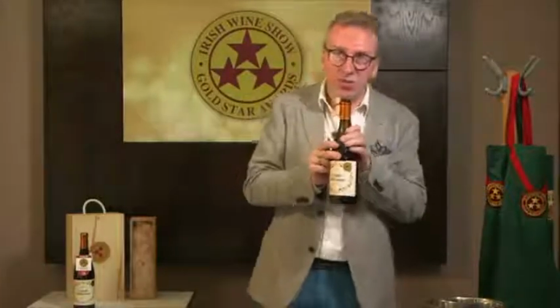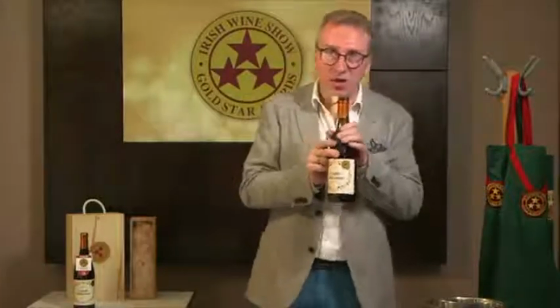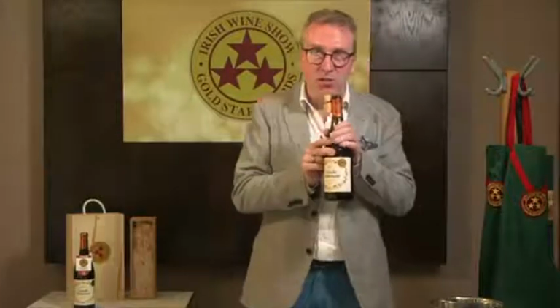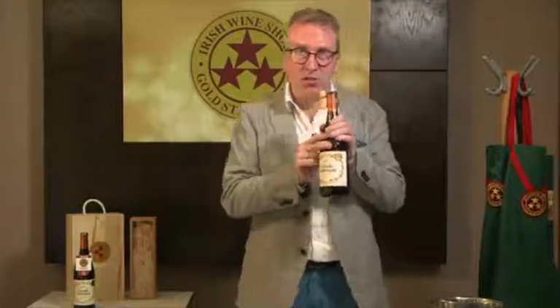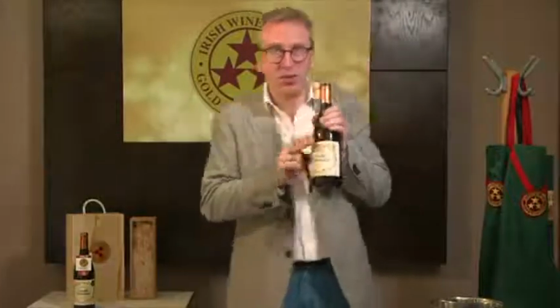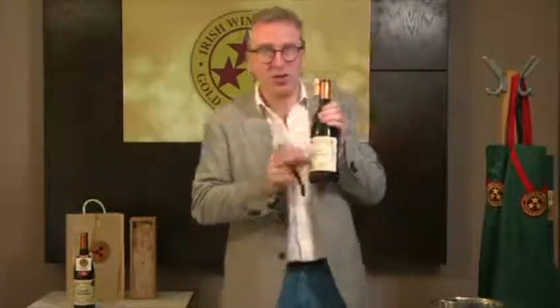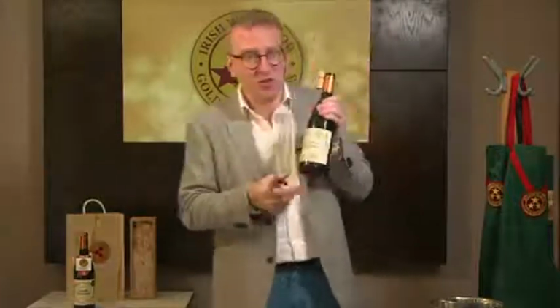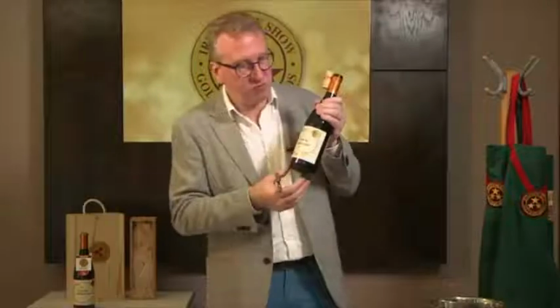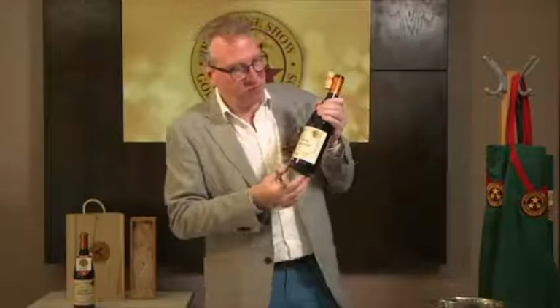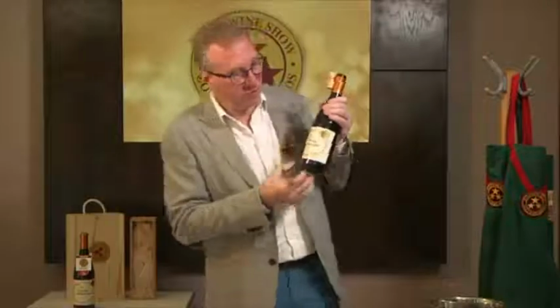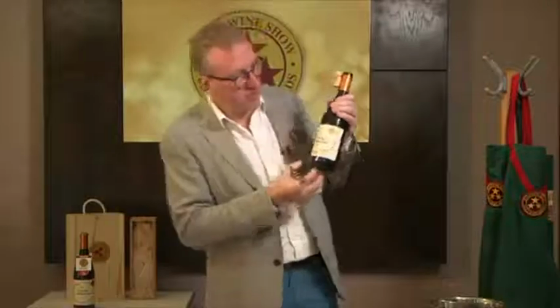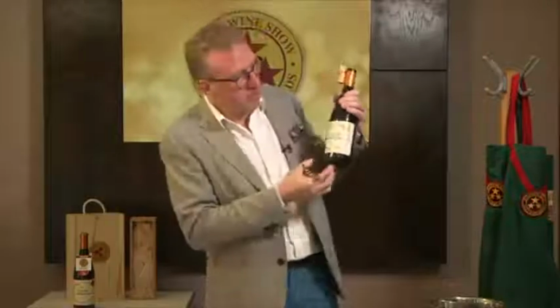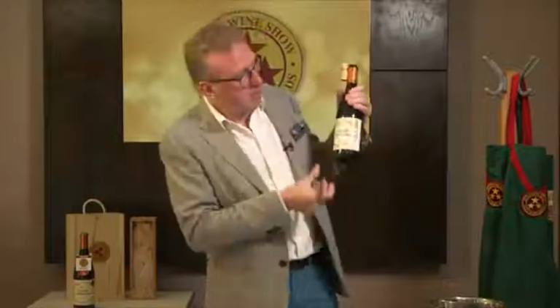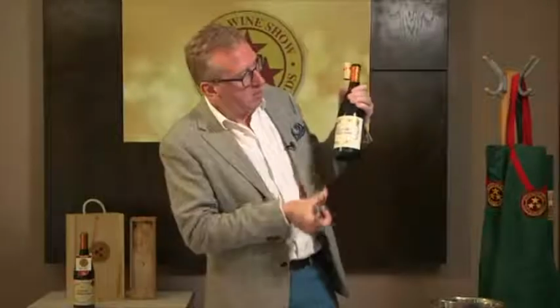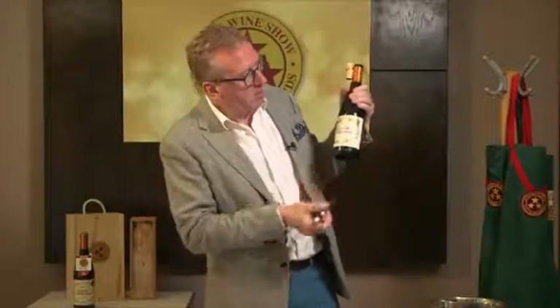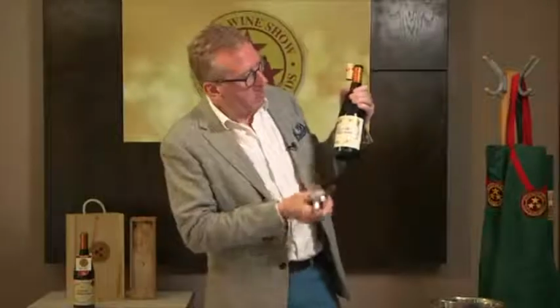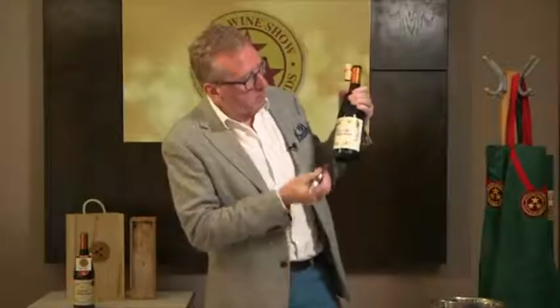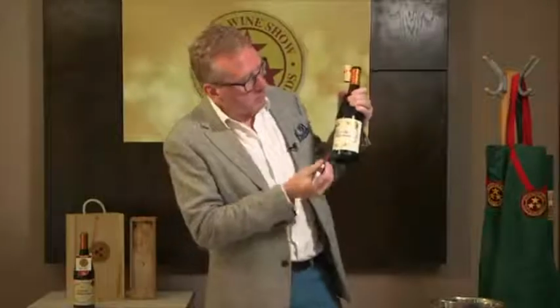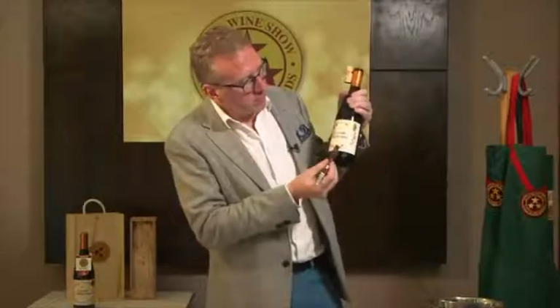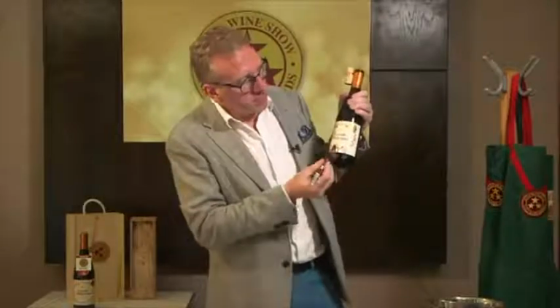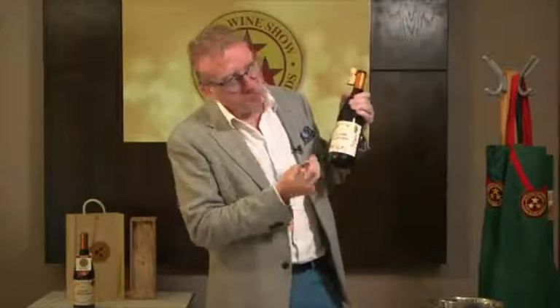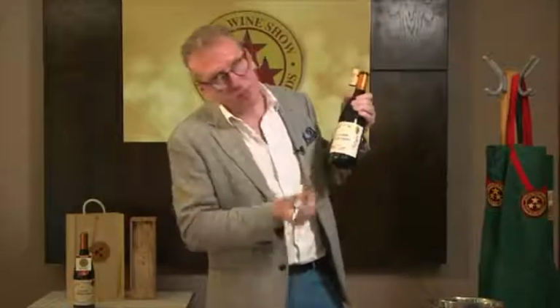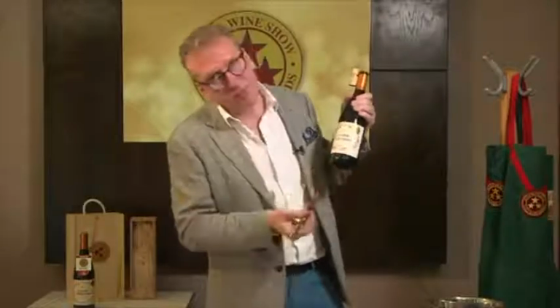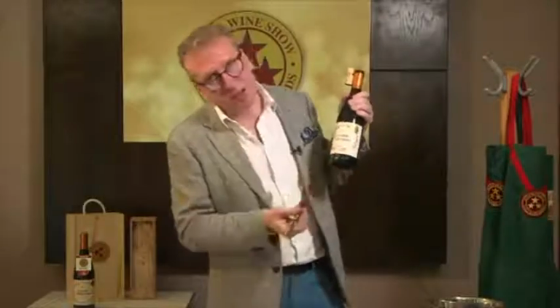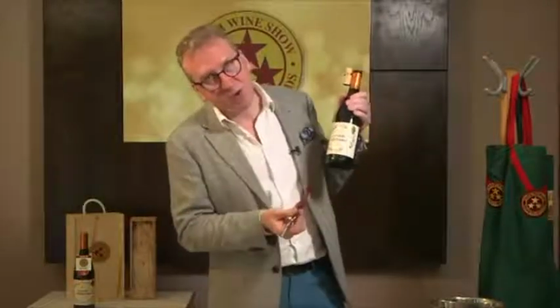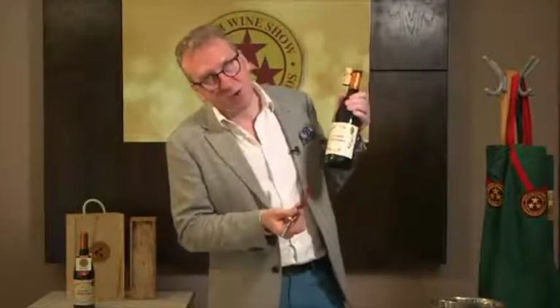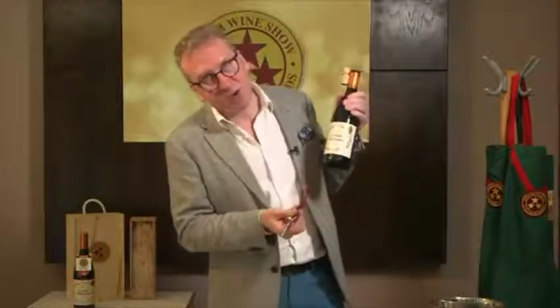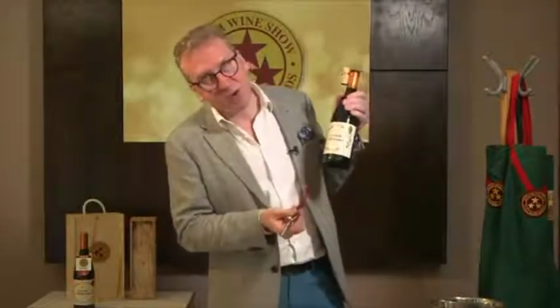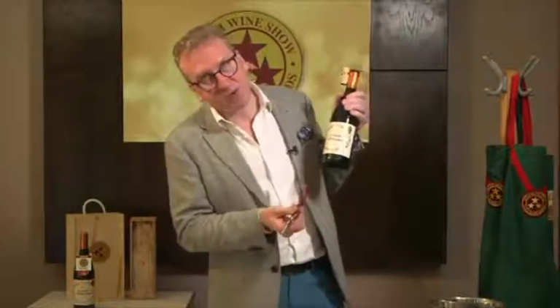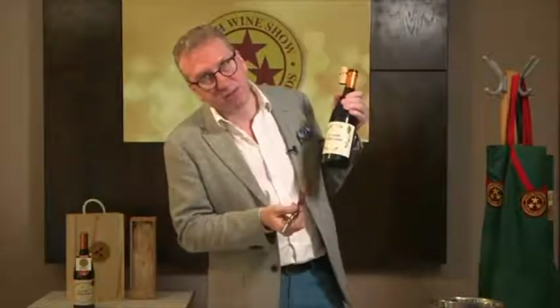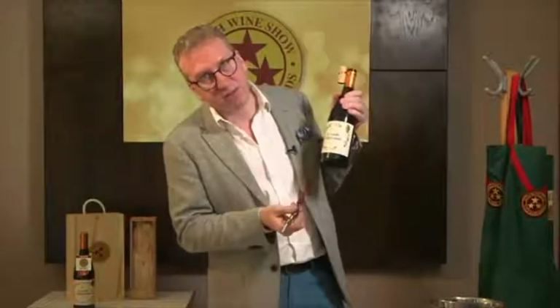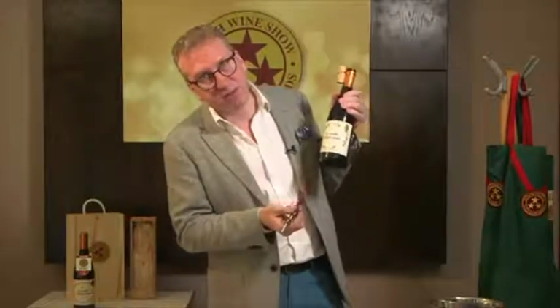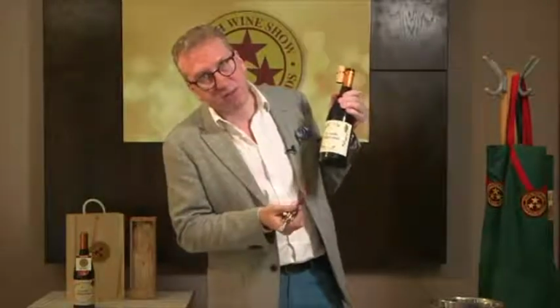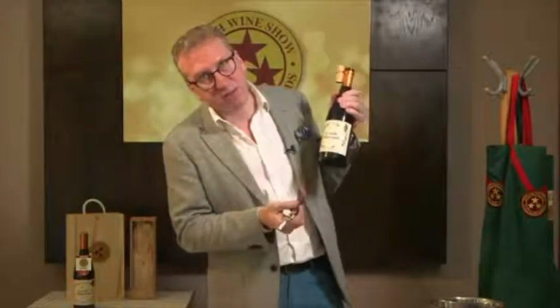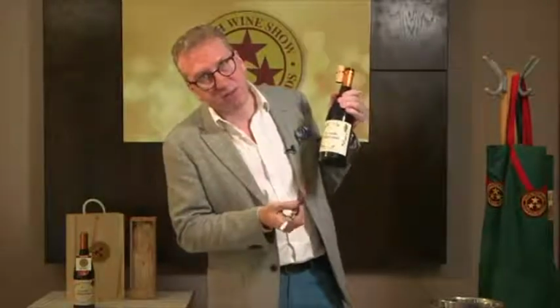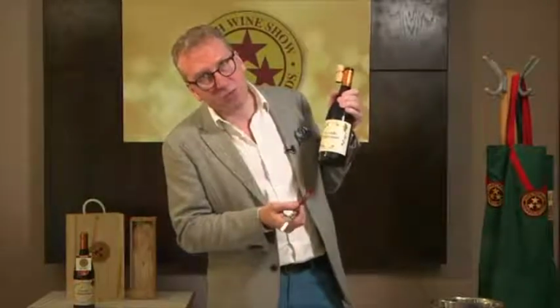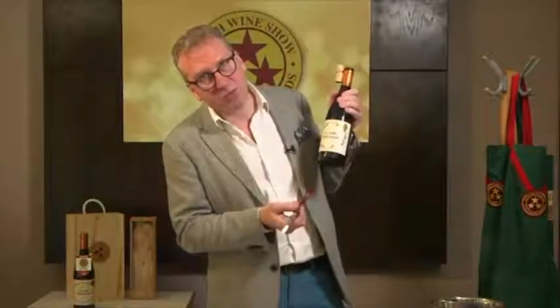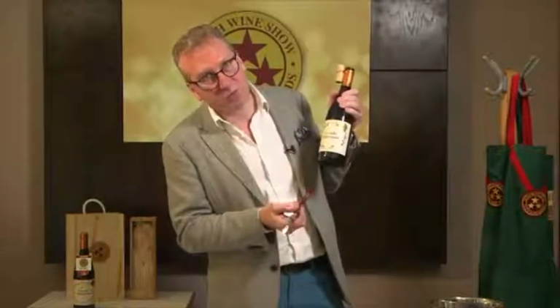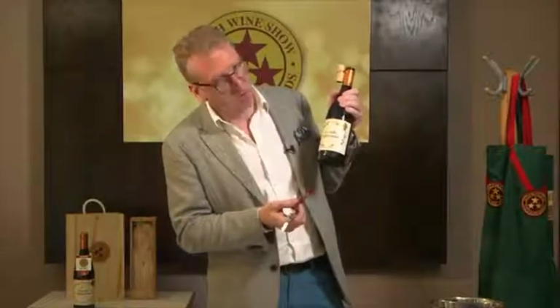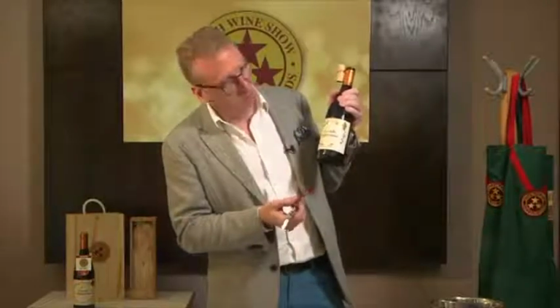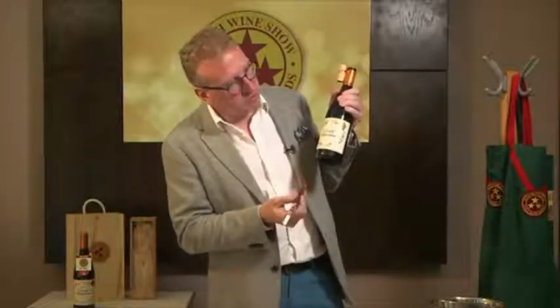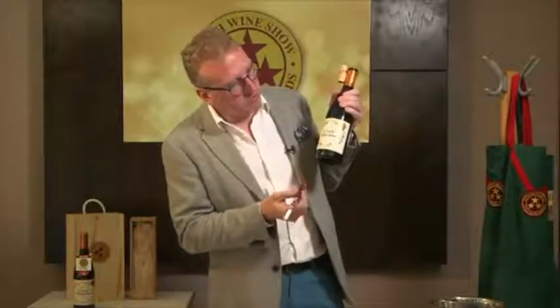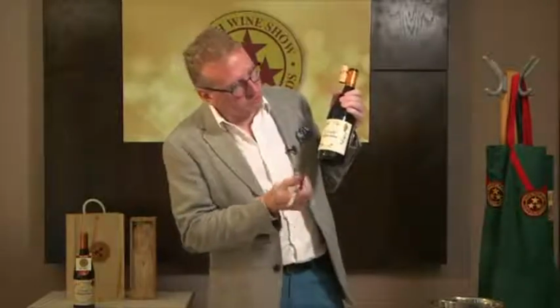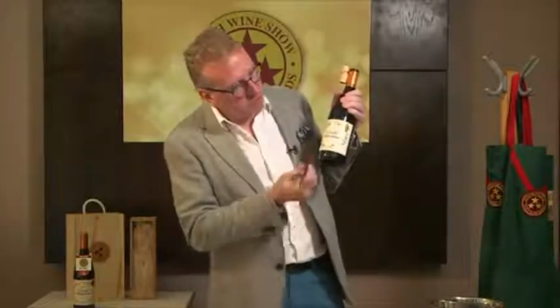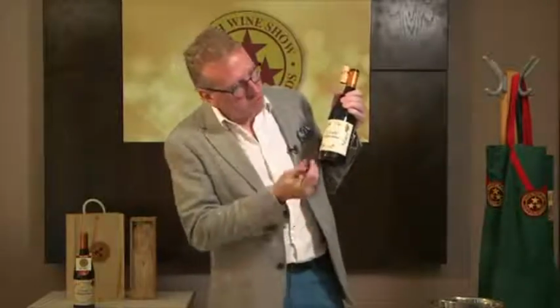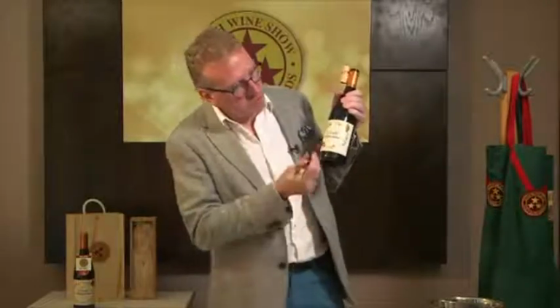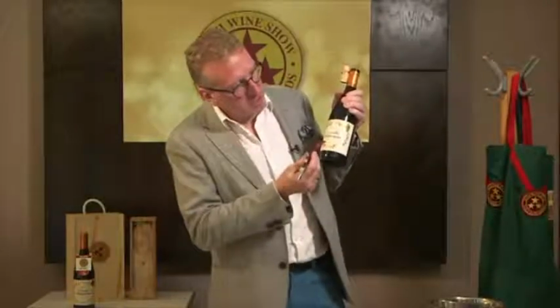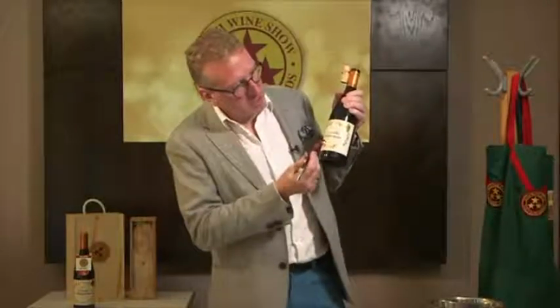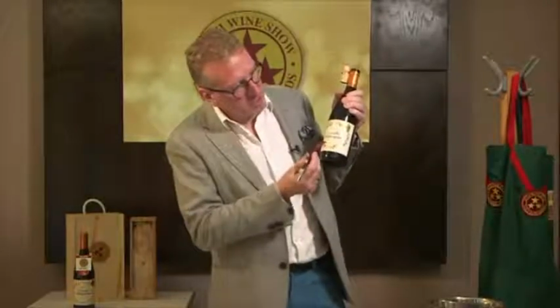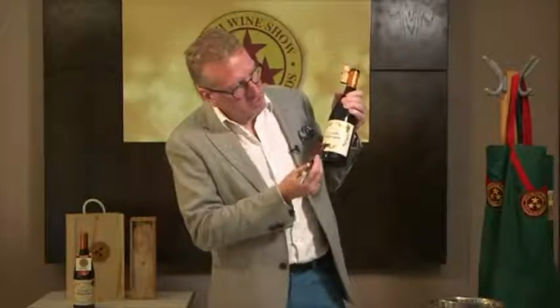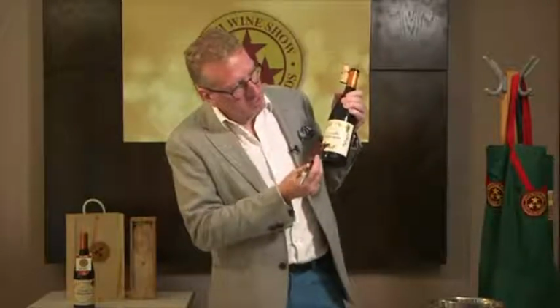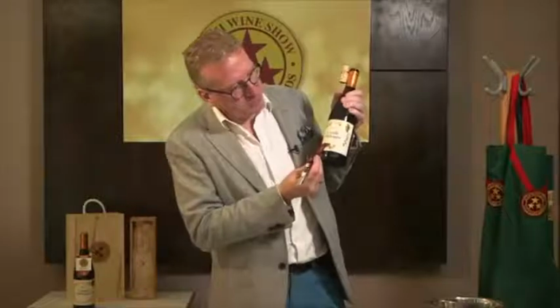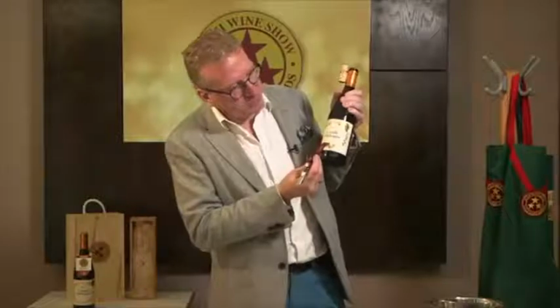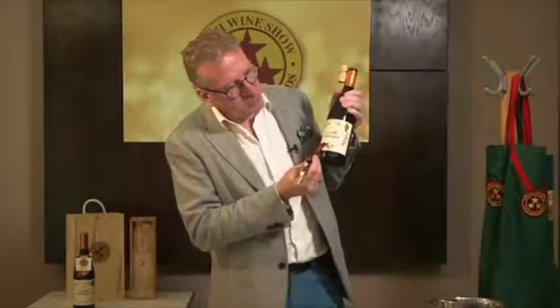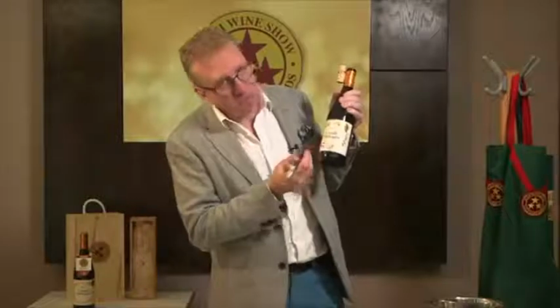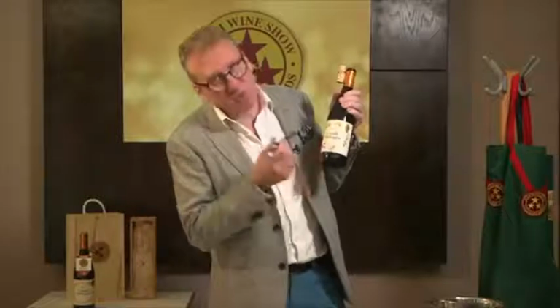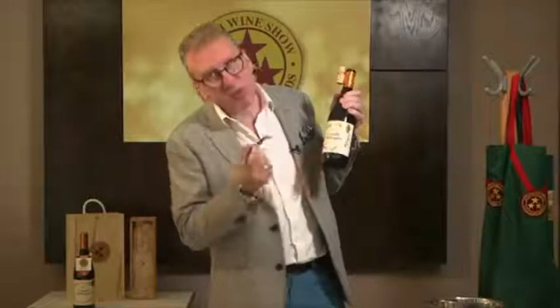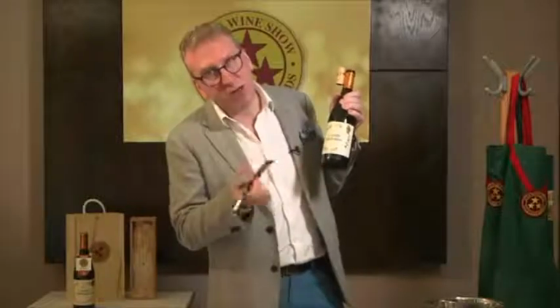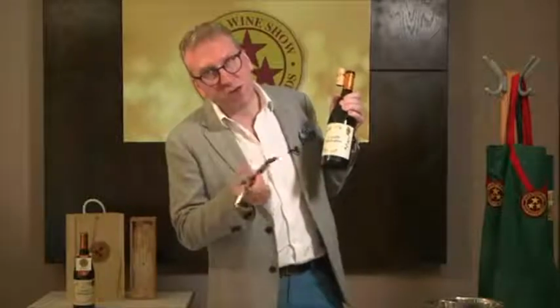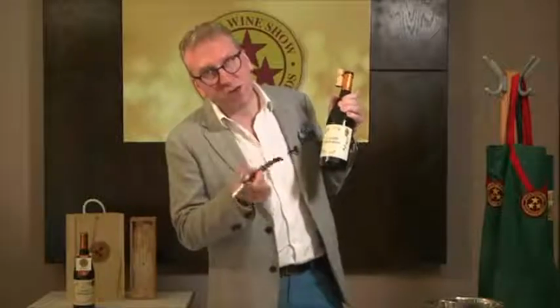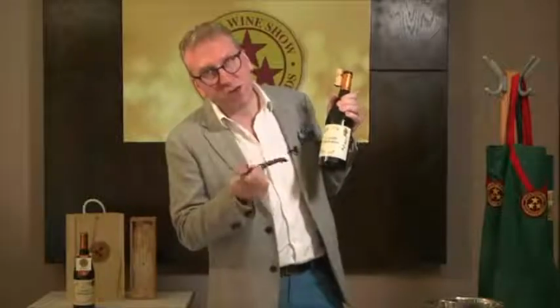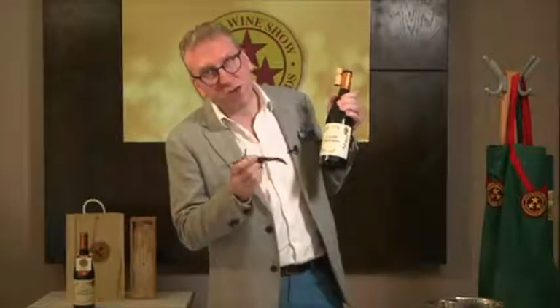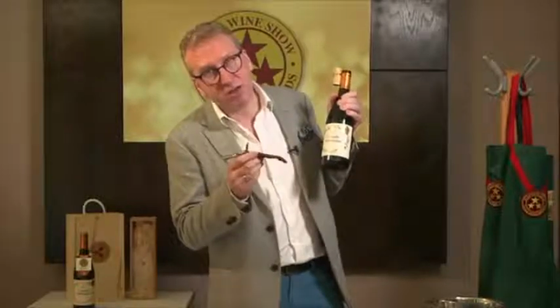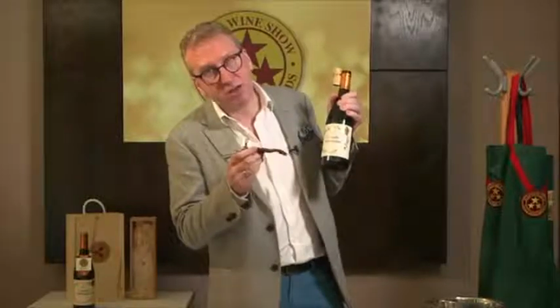Everyone I'm sure knows Rioja. So Conde Valdemar — one of the best-known producers of Rioja — Reserva. There are levels in Rioja.